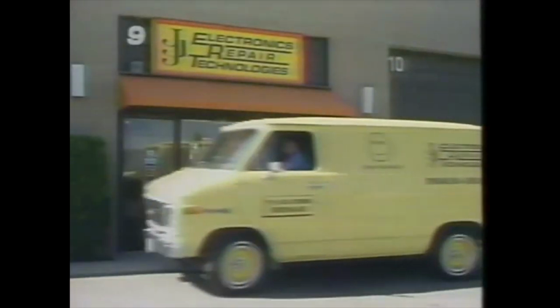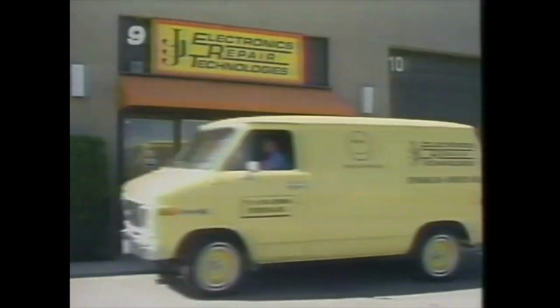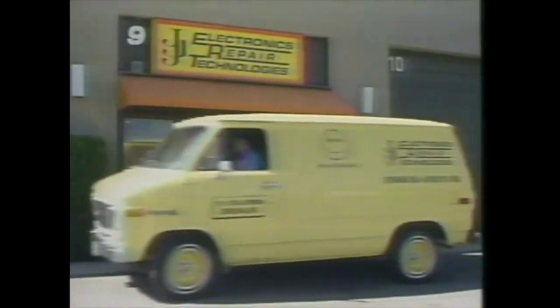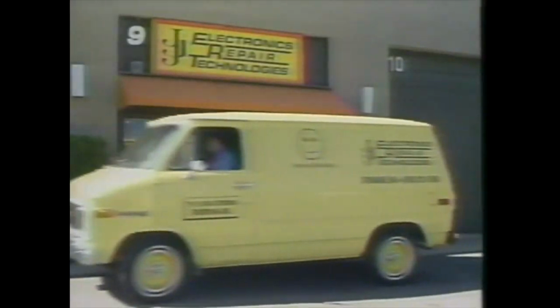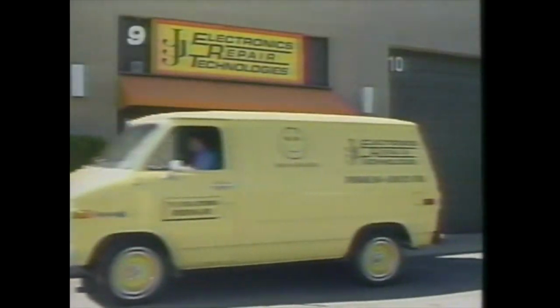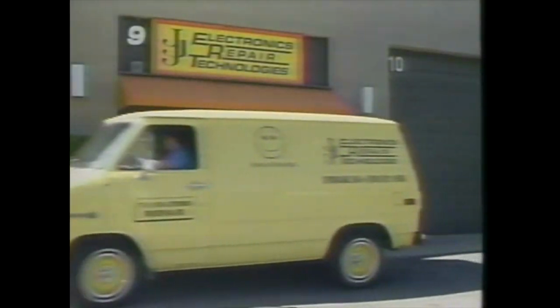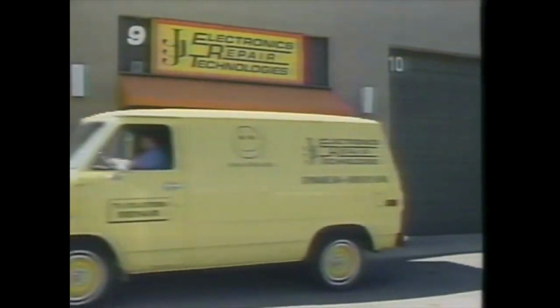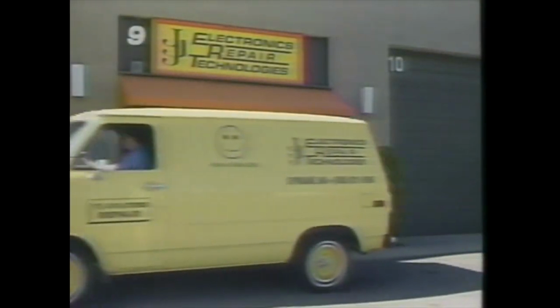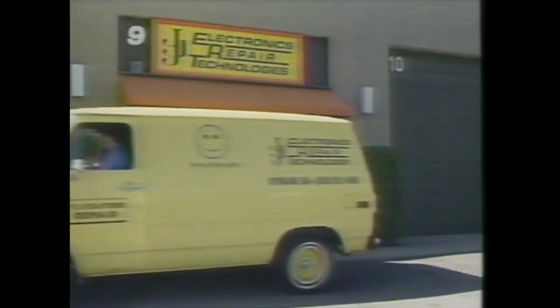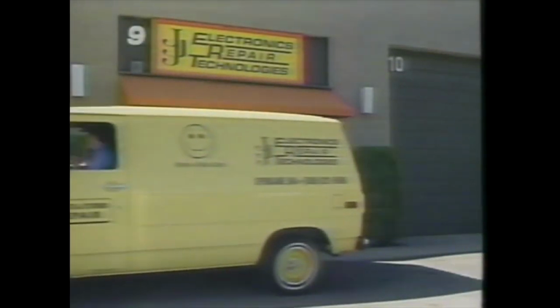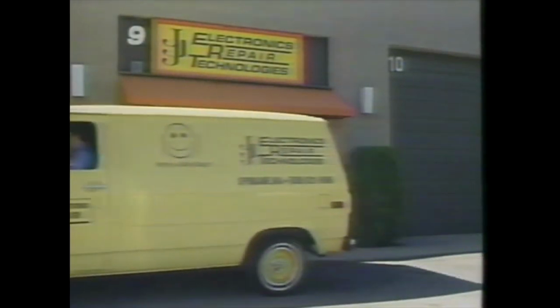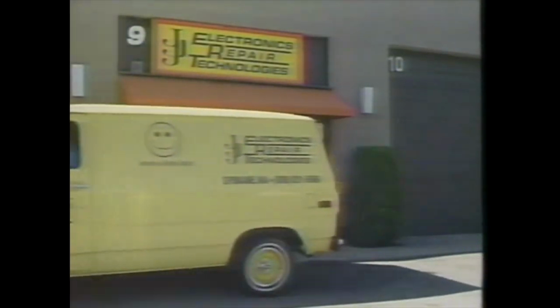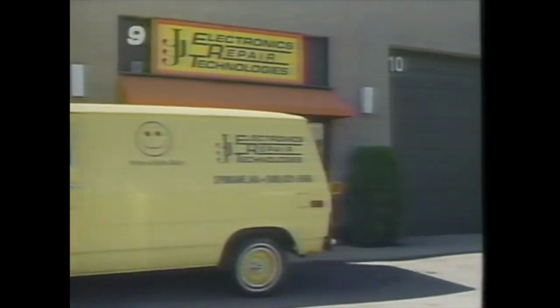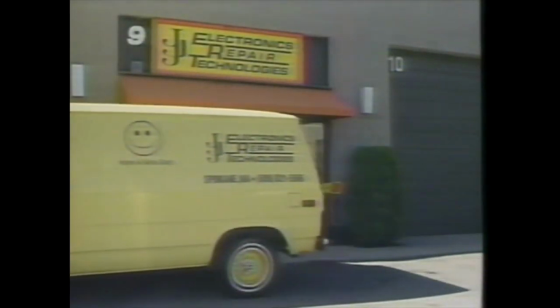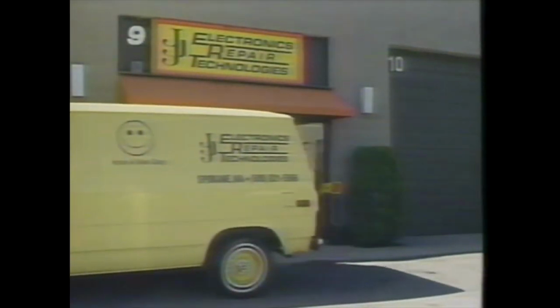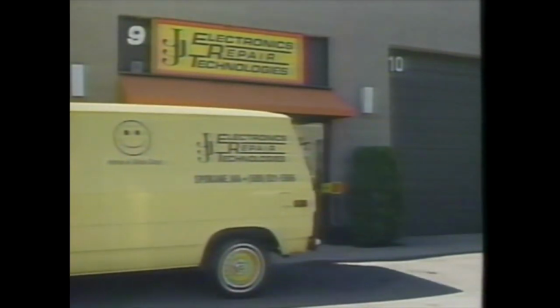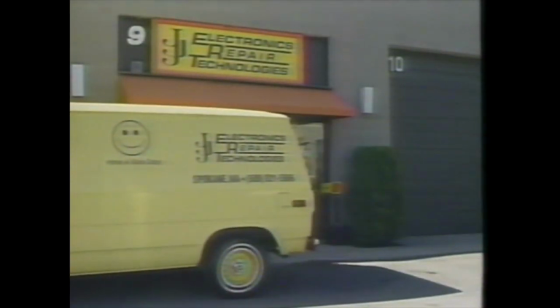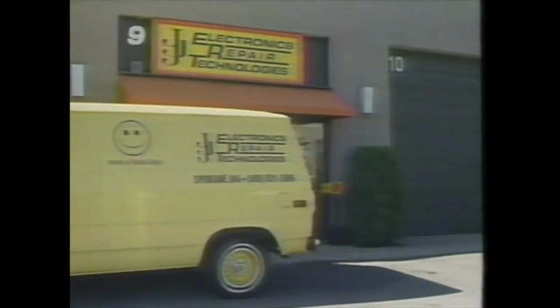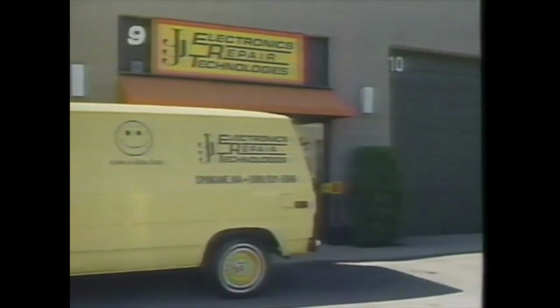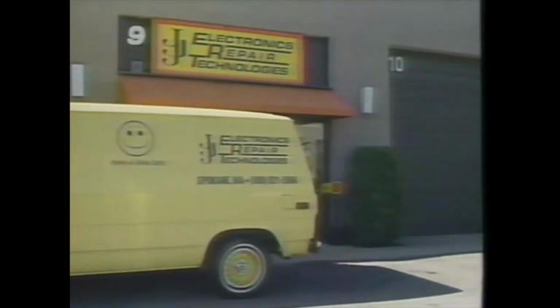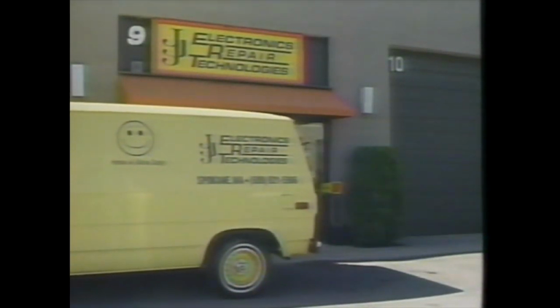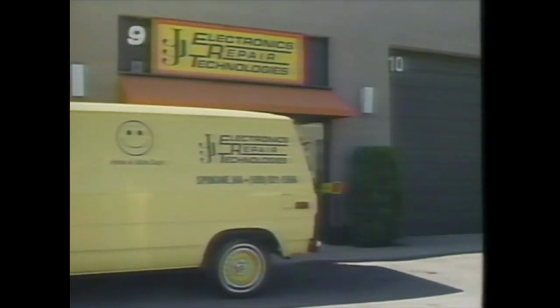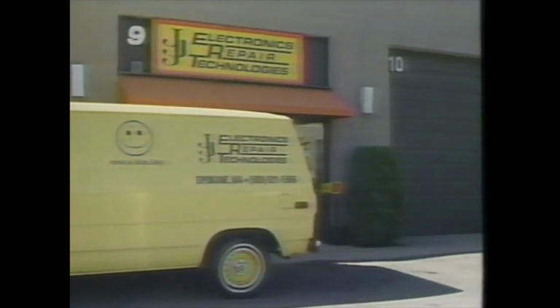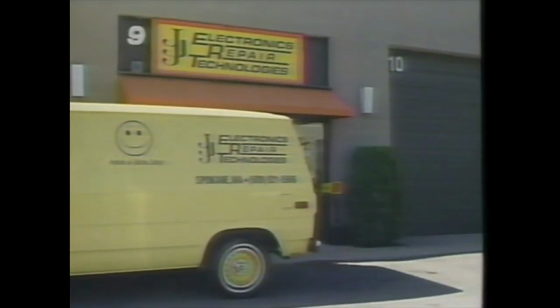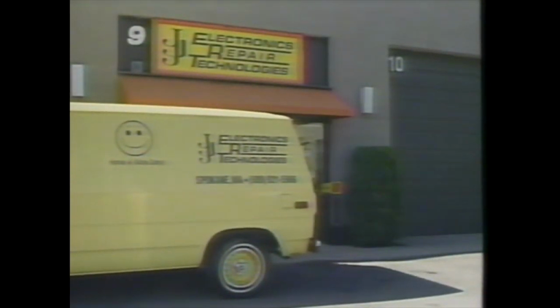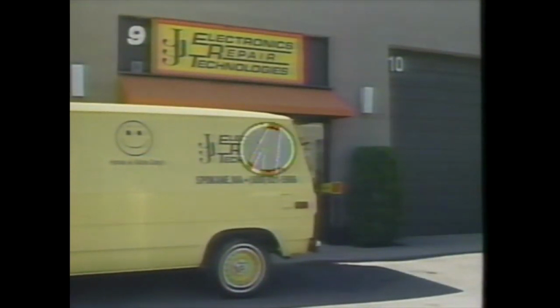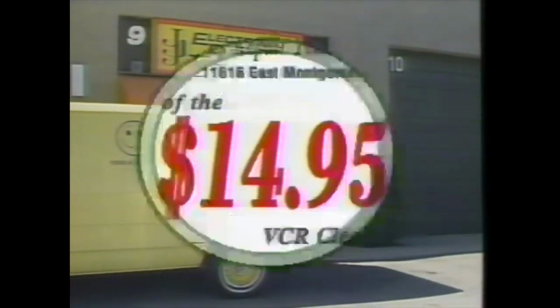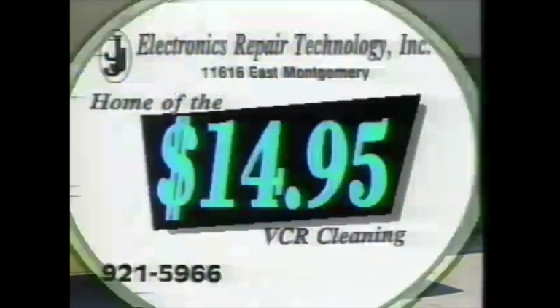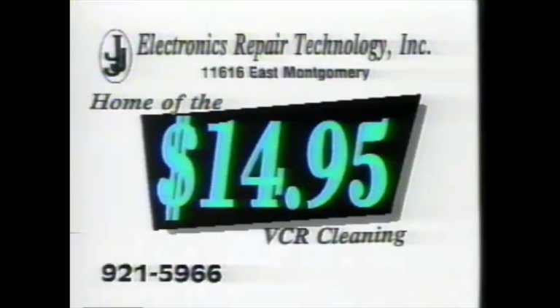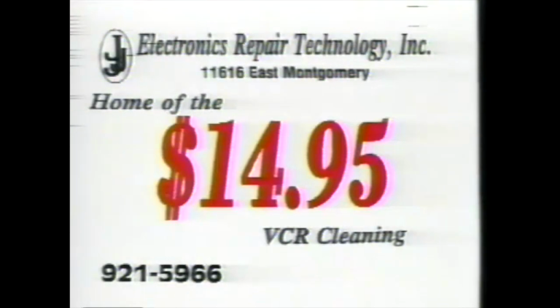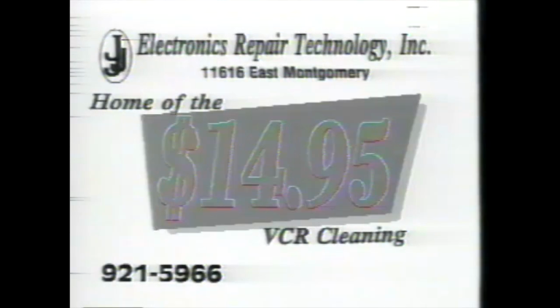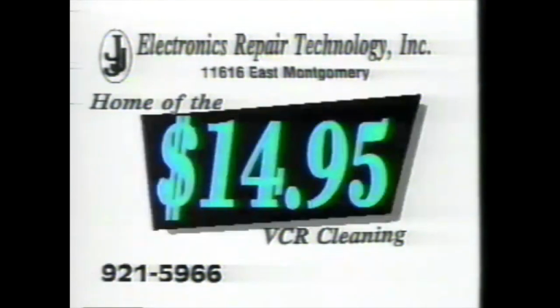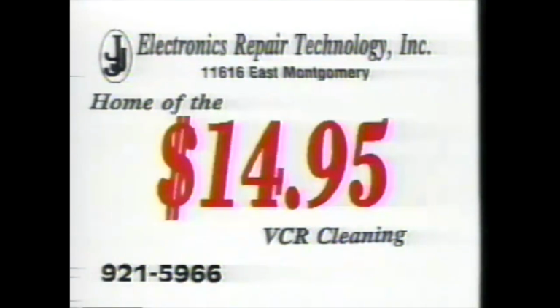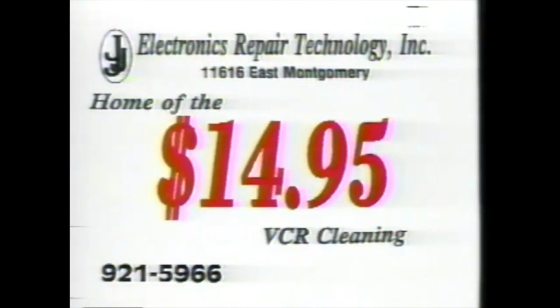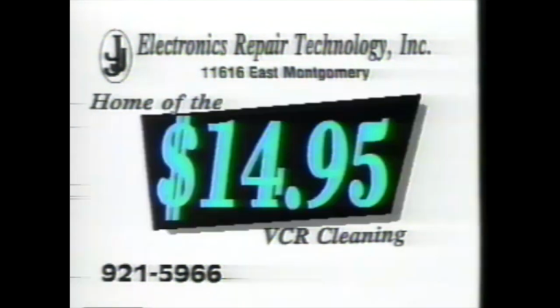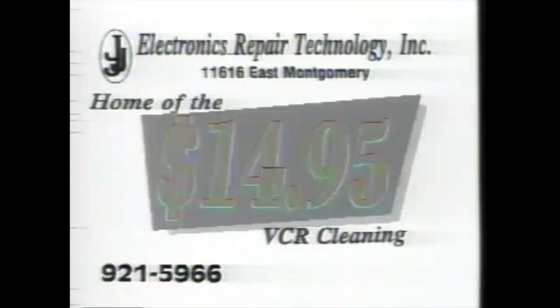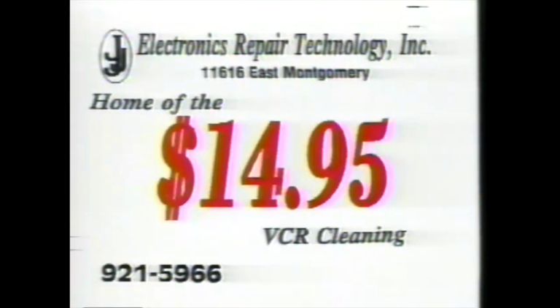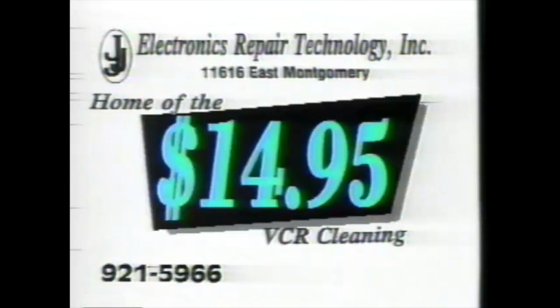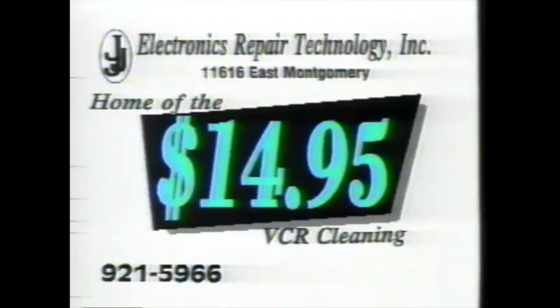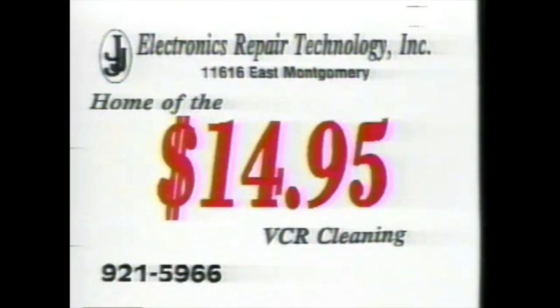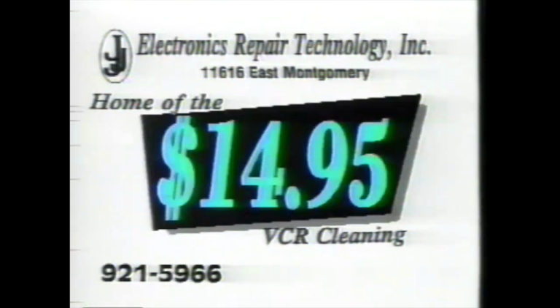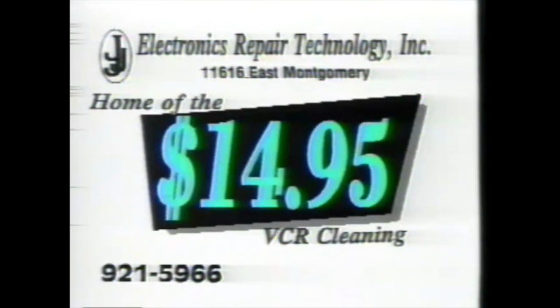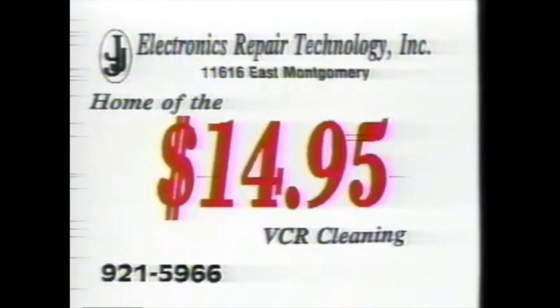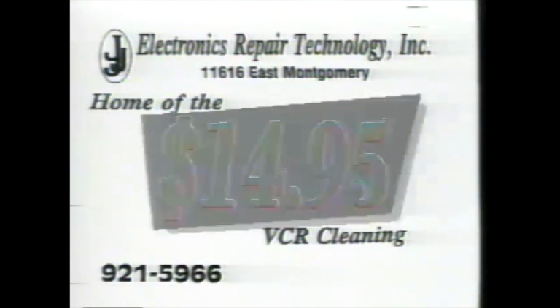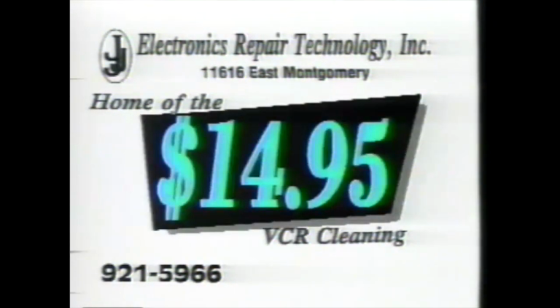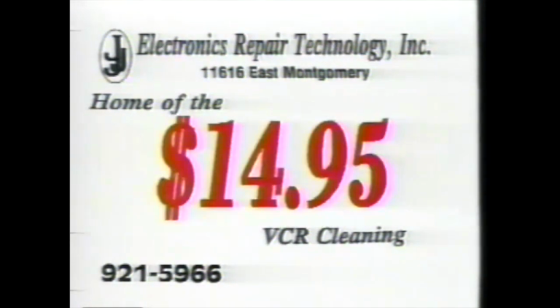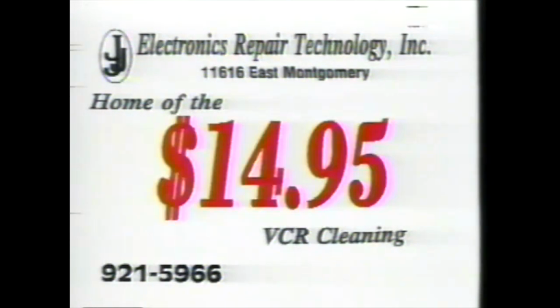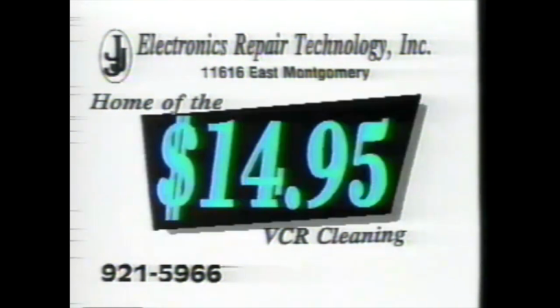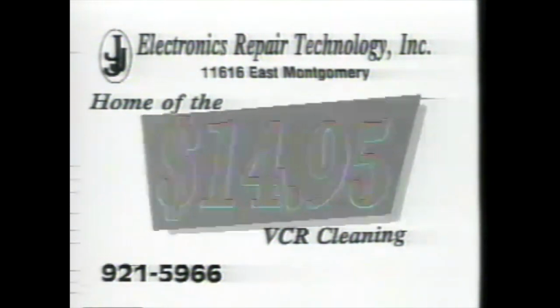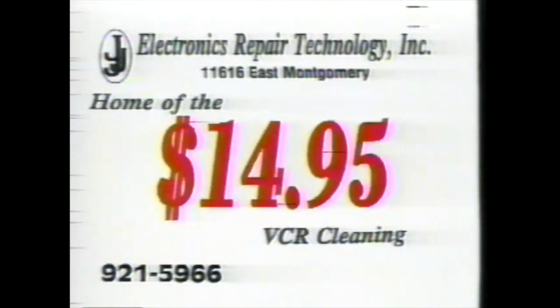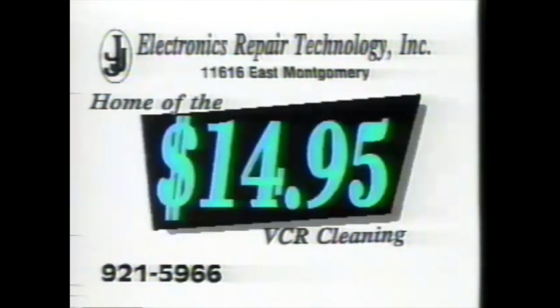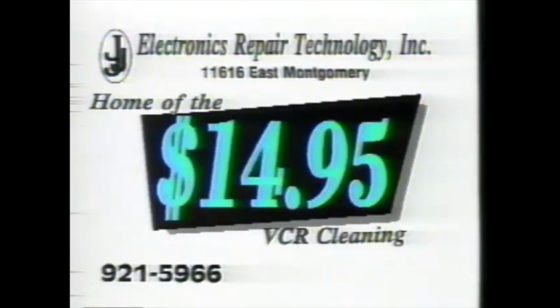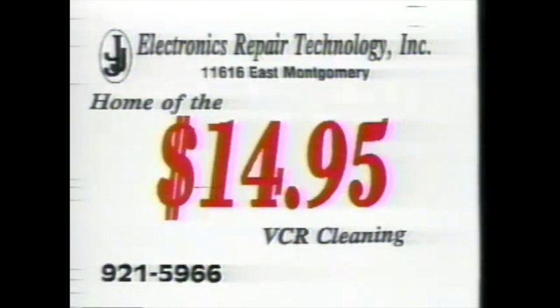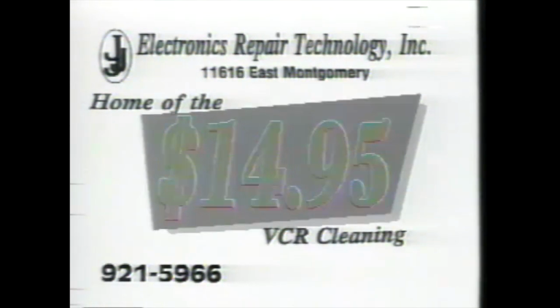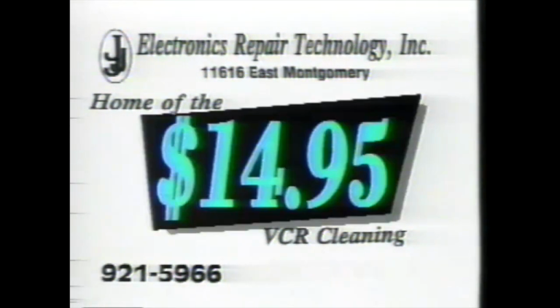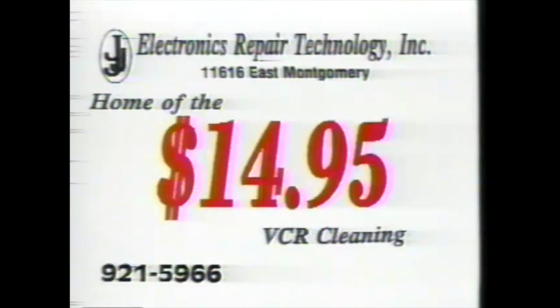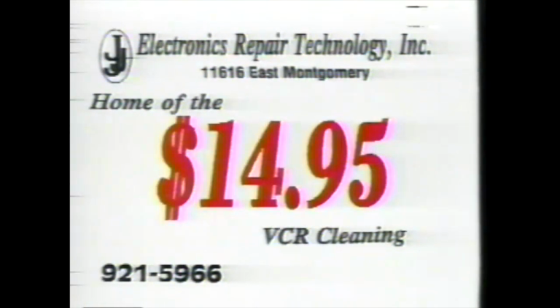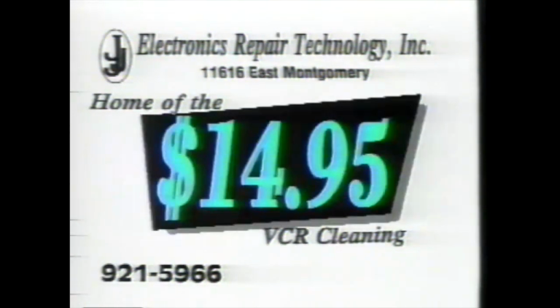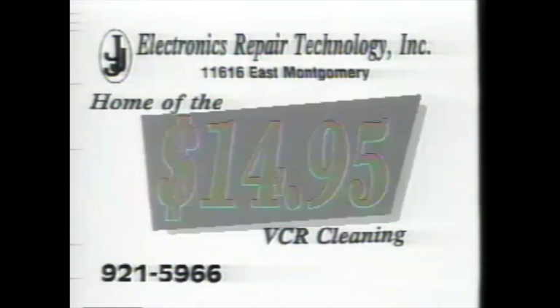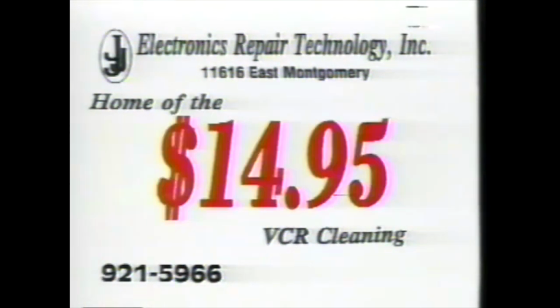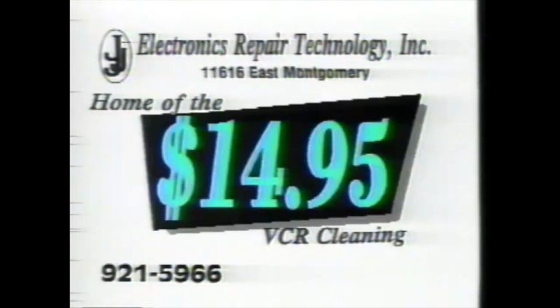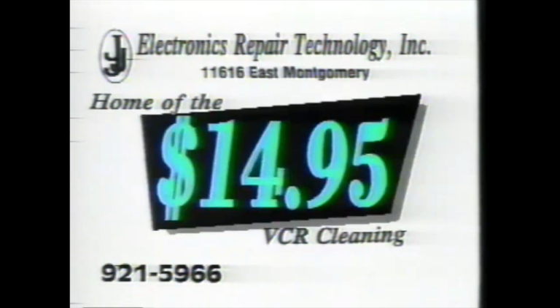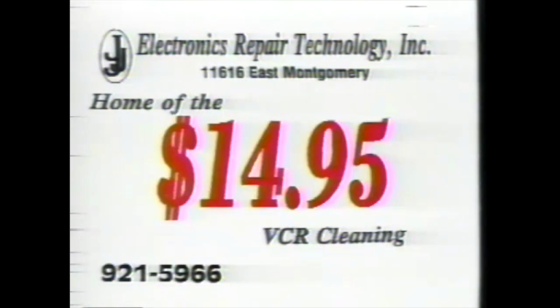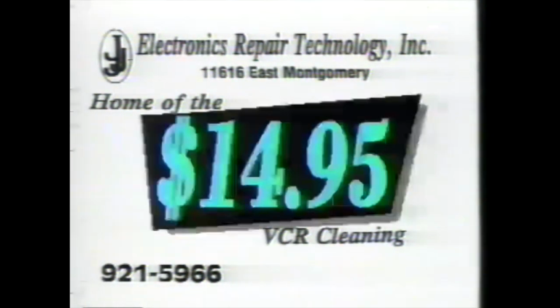VCR on the fritz? Don't panic. Call Triple J Electronics, home of the $14.95 VCR Cleaning, and let them find the problem. Look what you get for just $14.95.